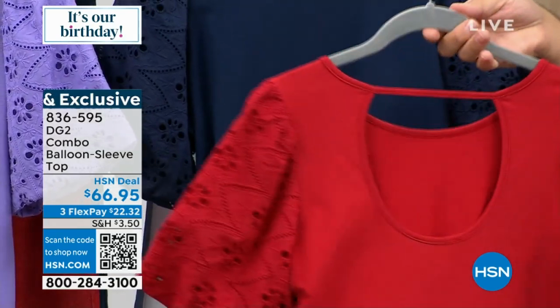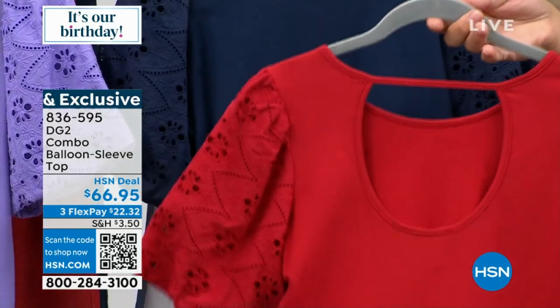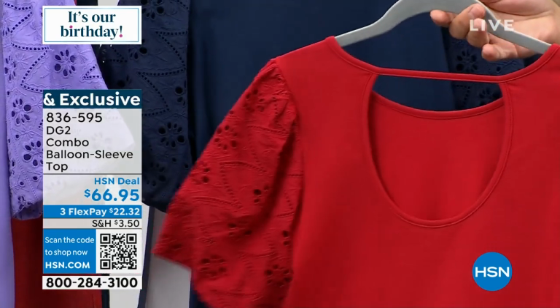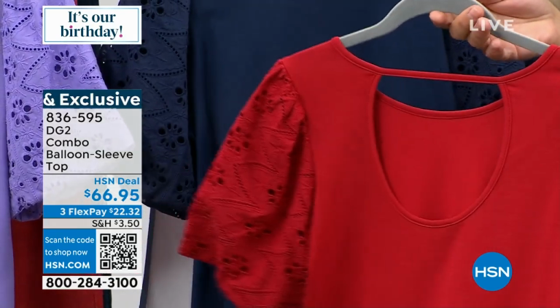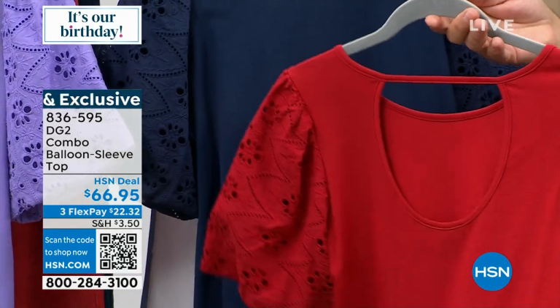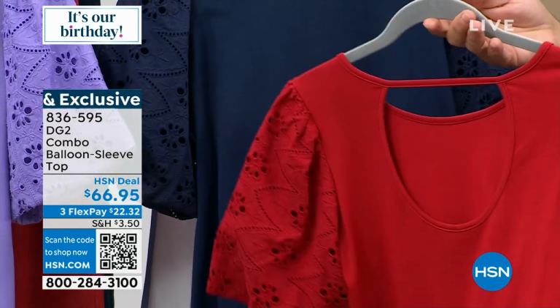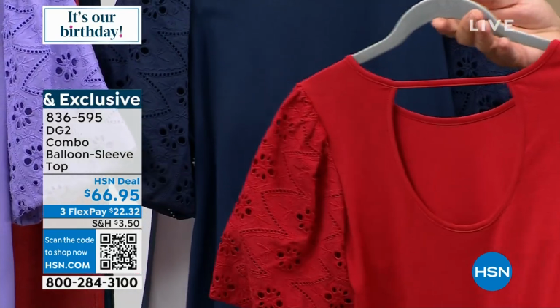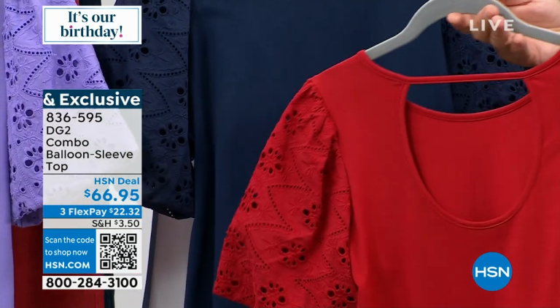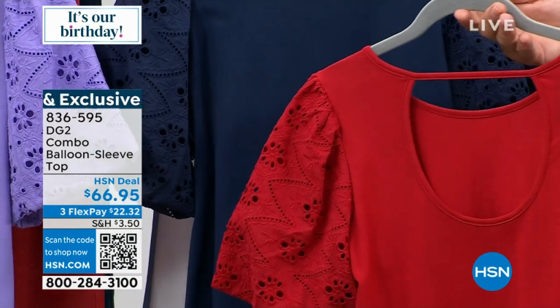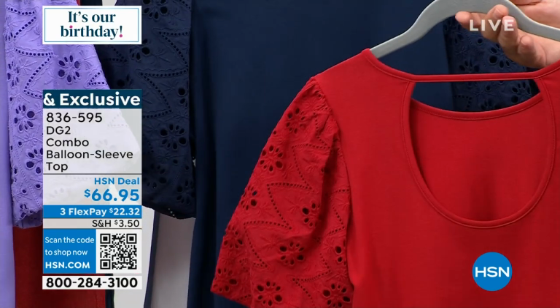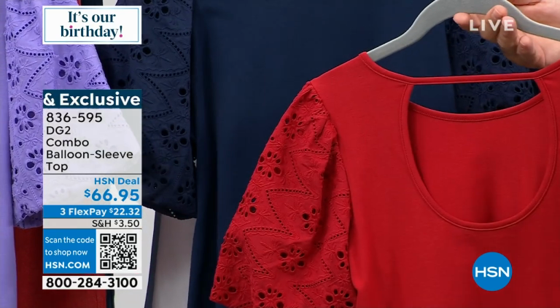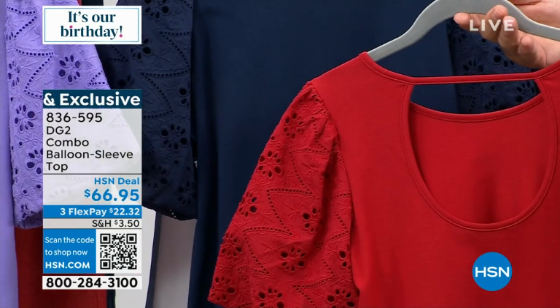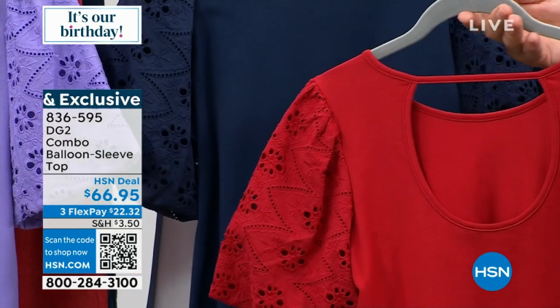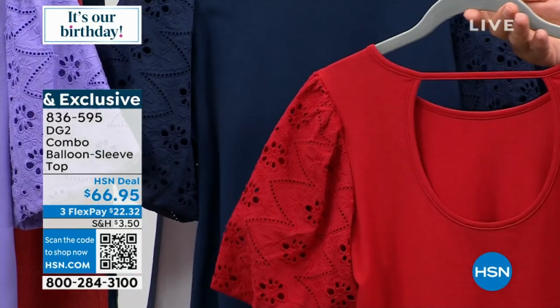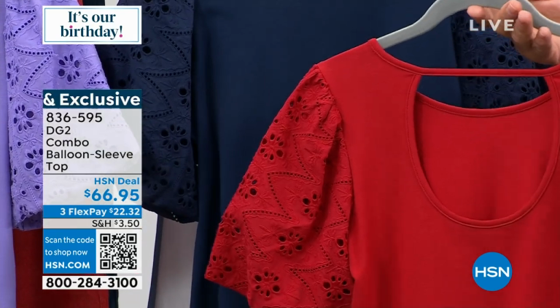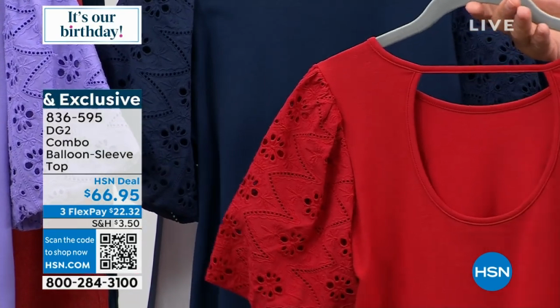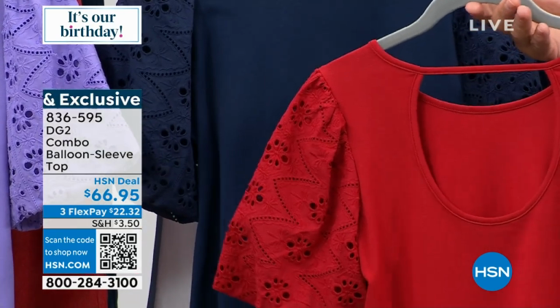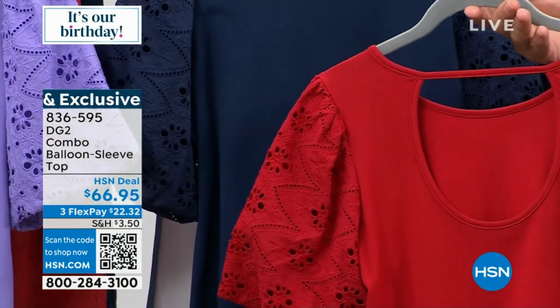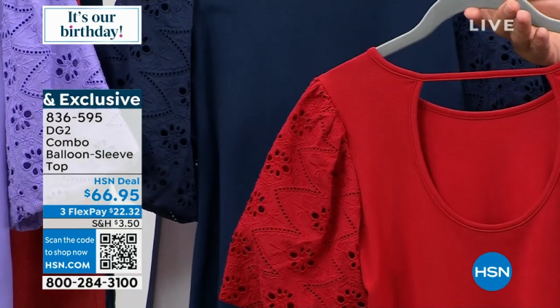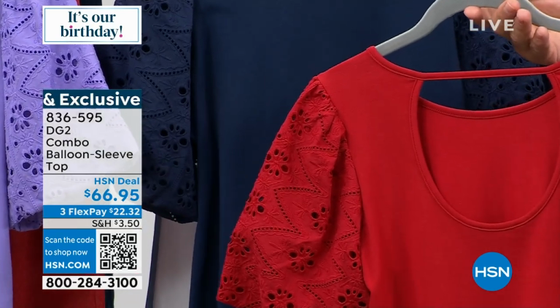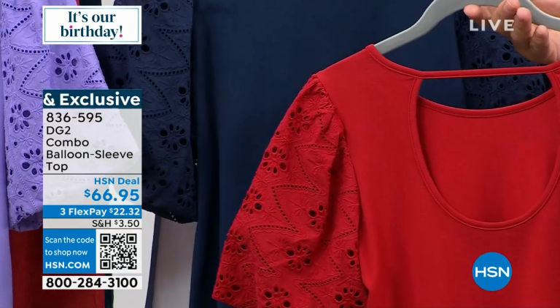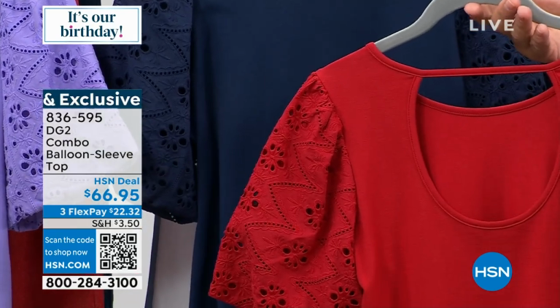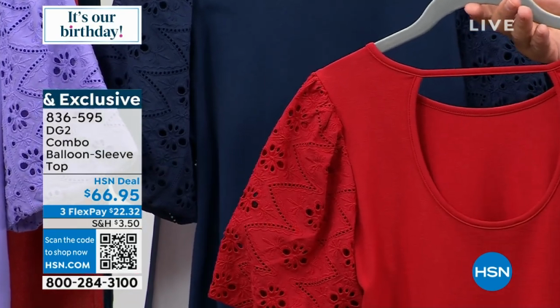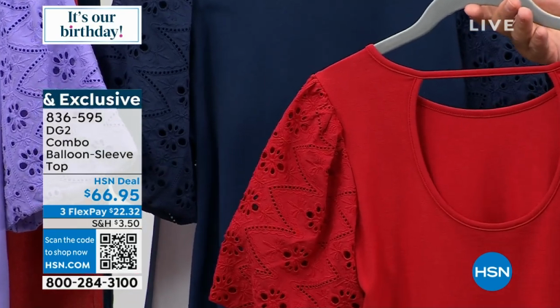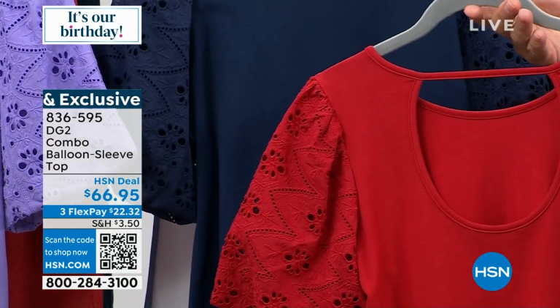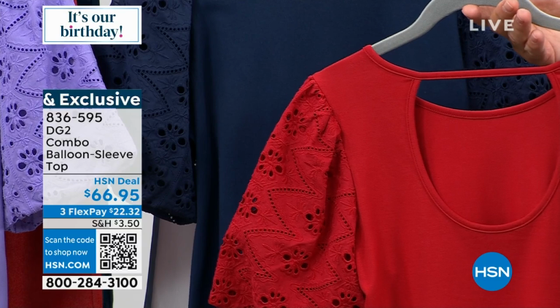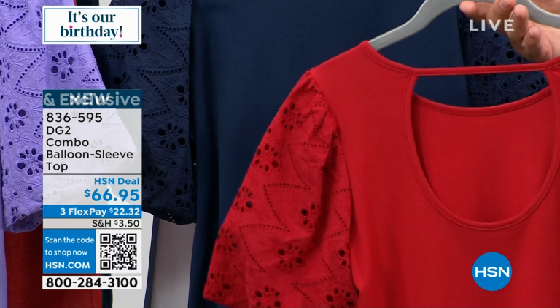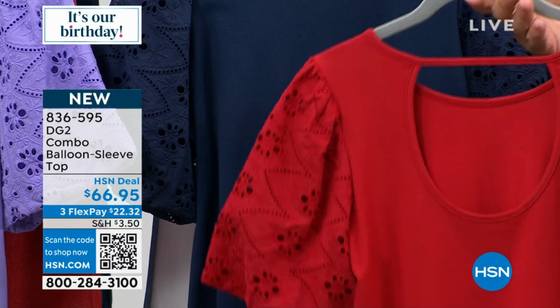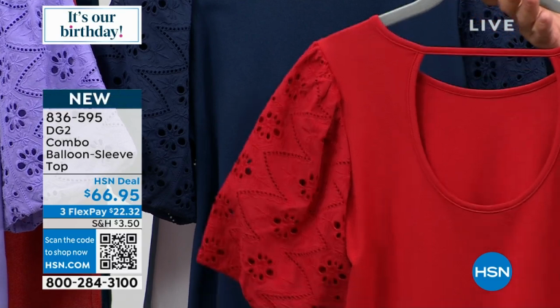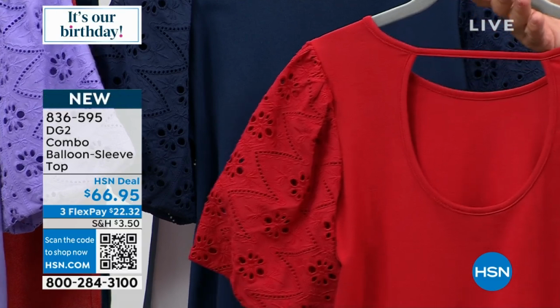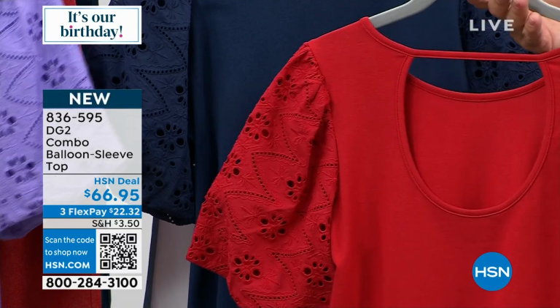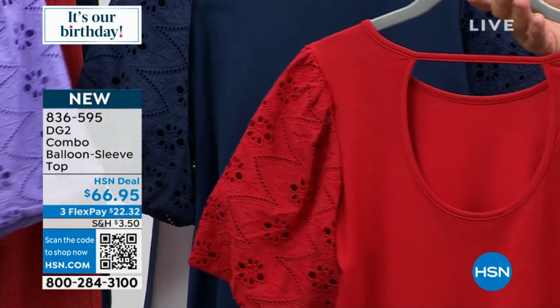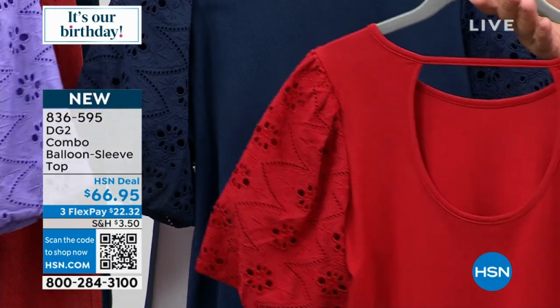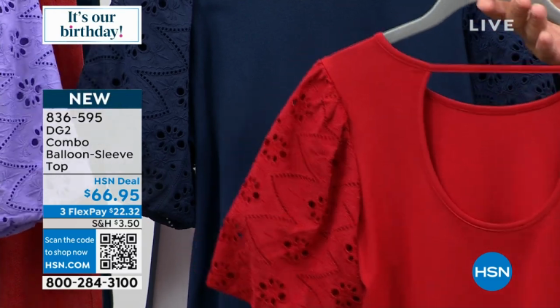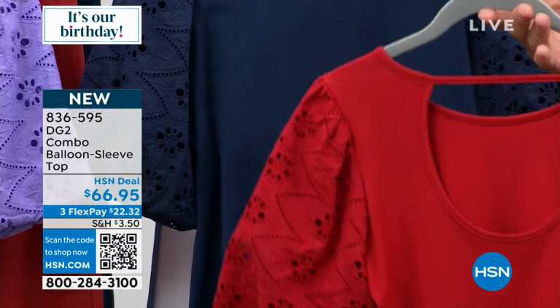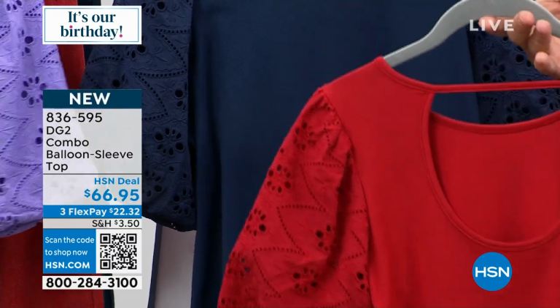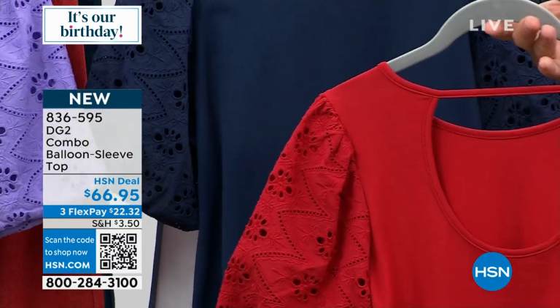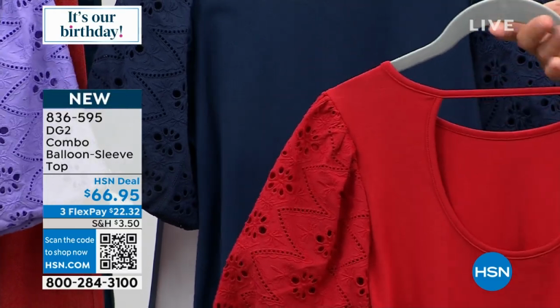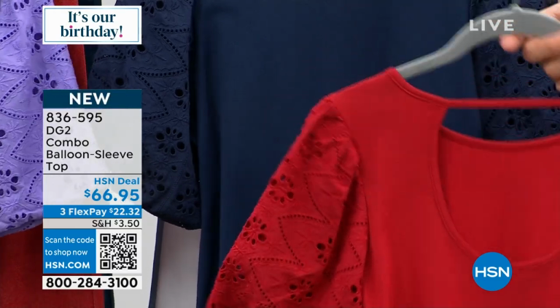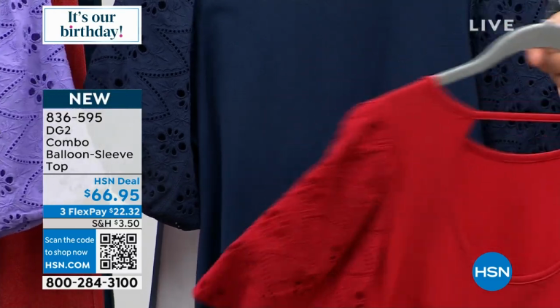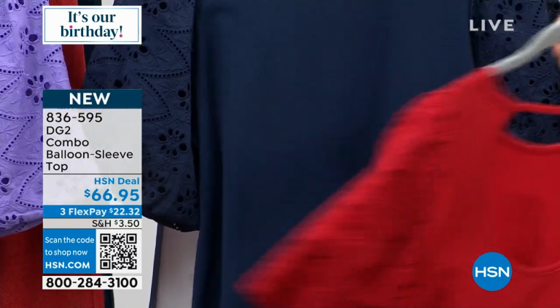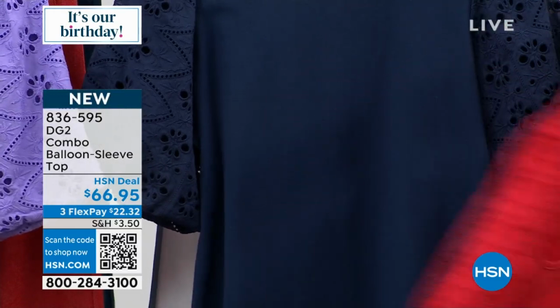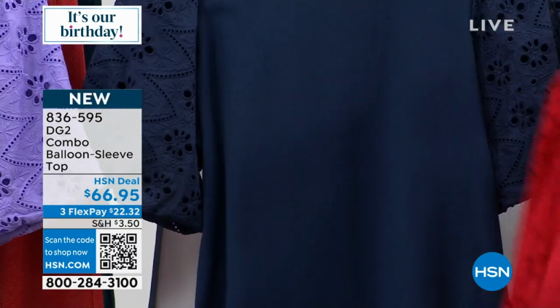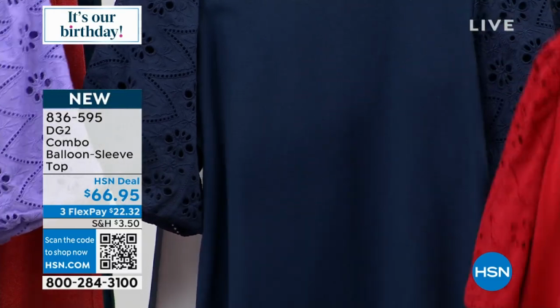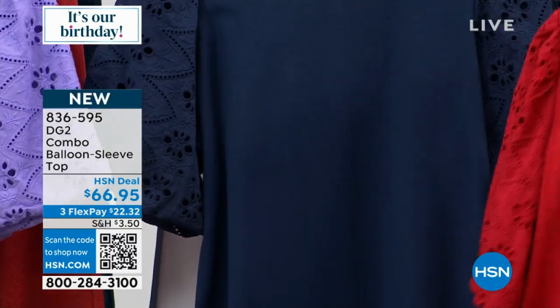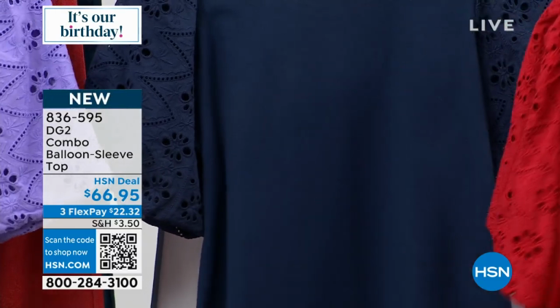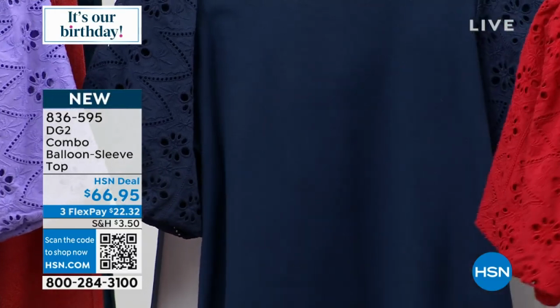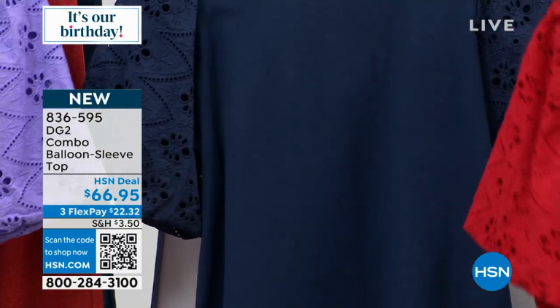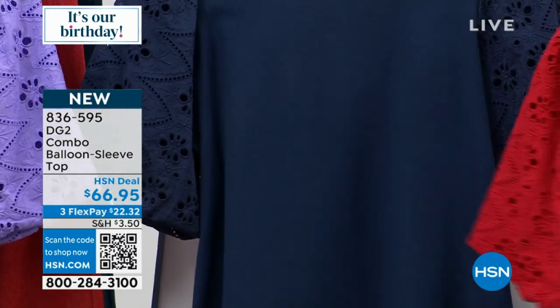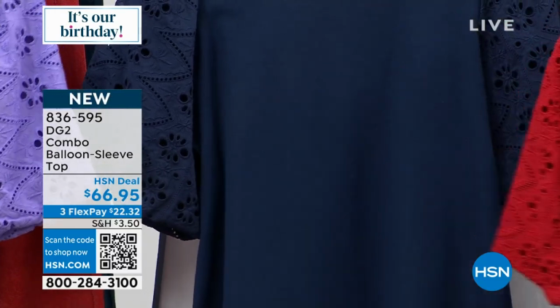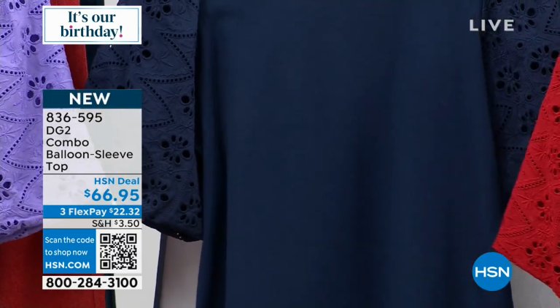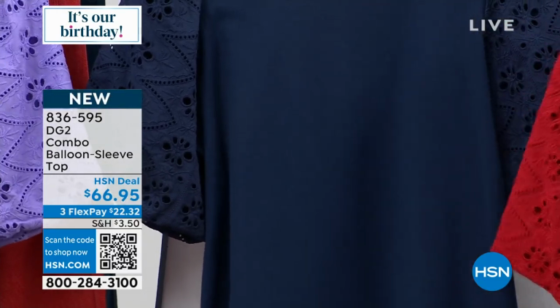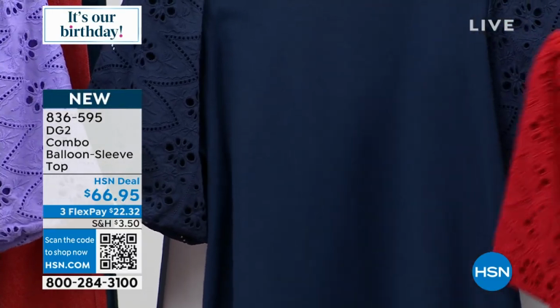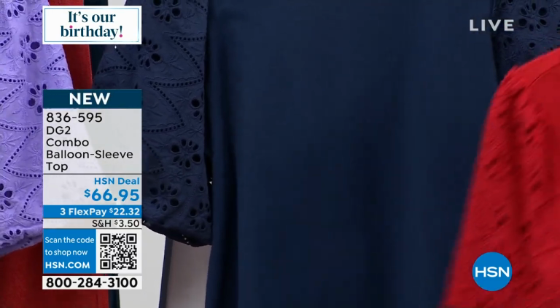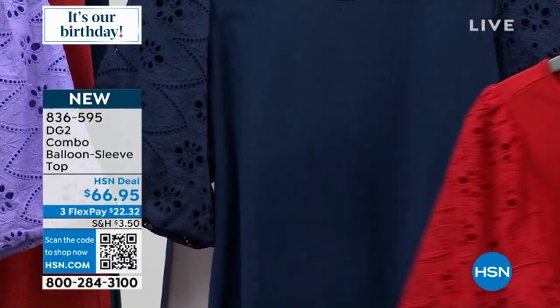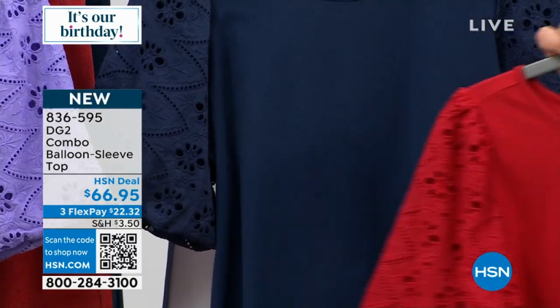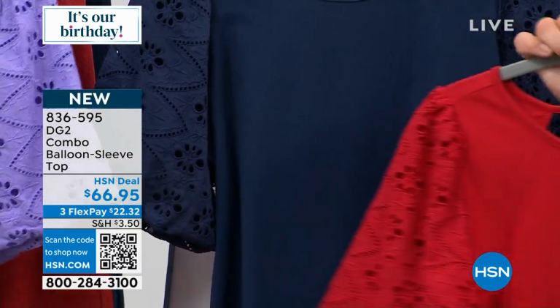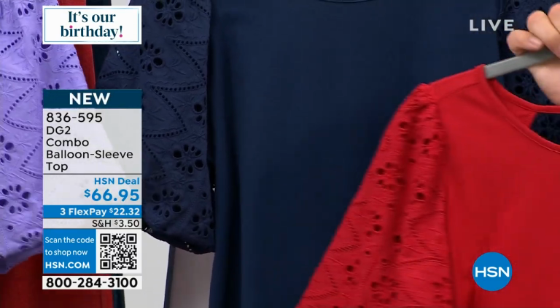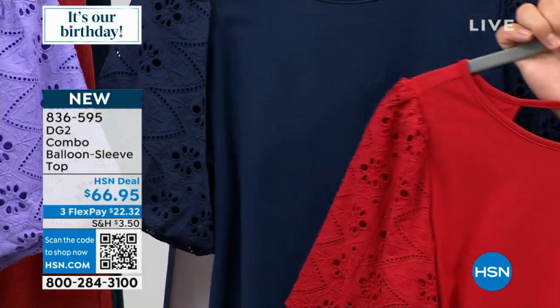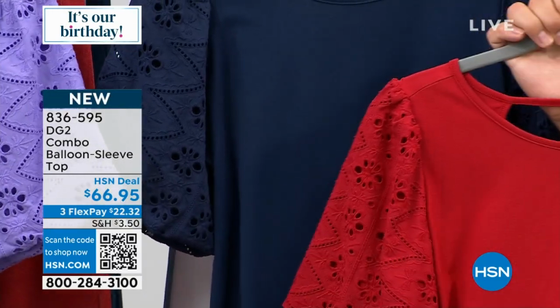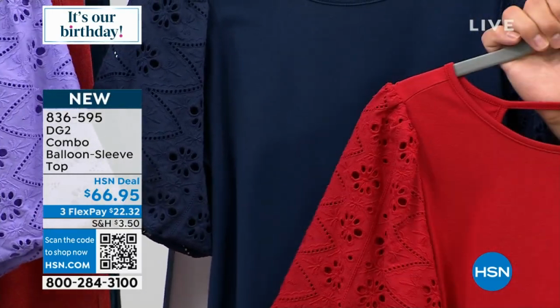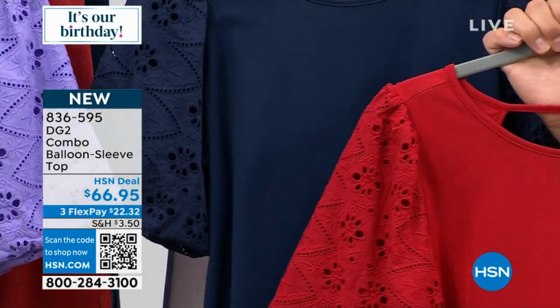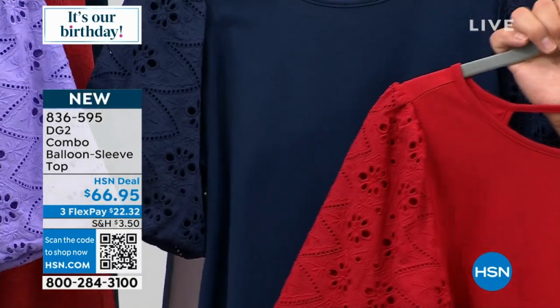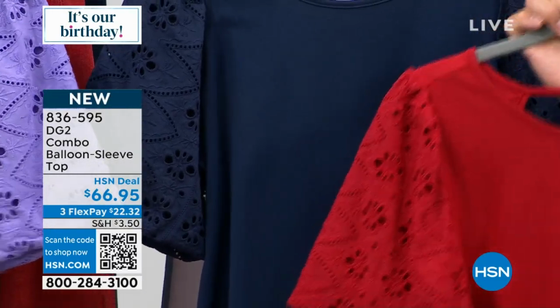I love the generous keyhole in the back — that's a big, dramatic keyhole. The body is a beautiful, stretchy, soft fabric.